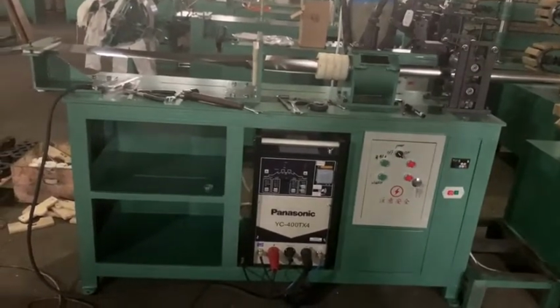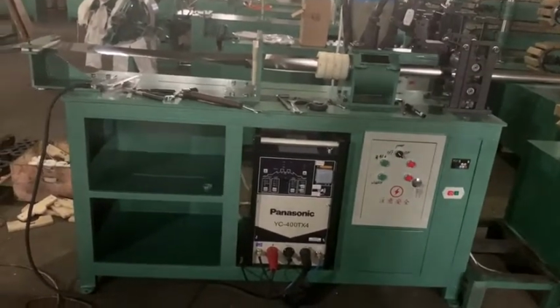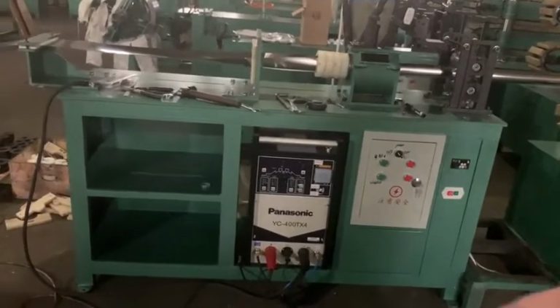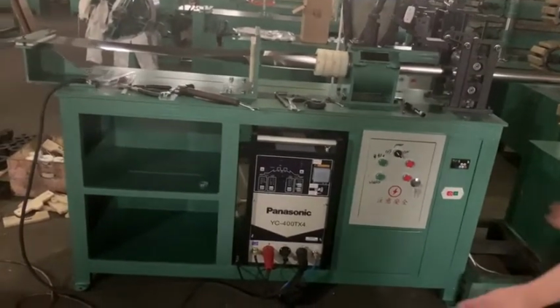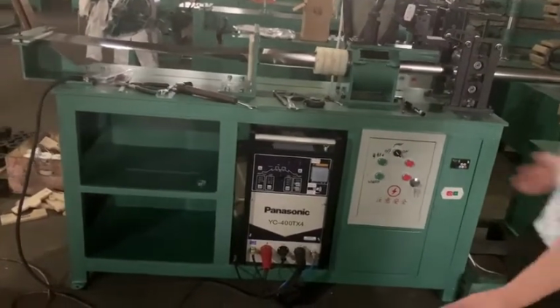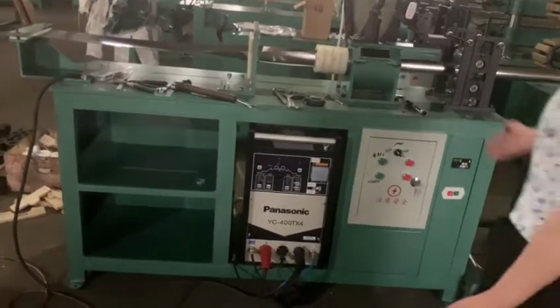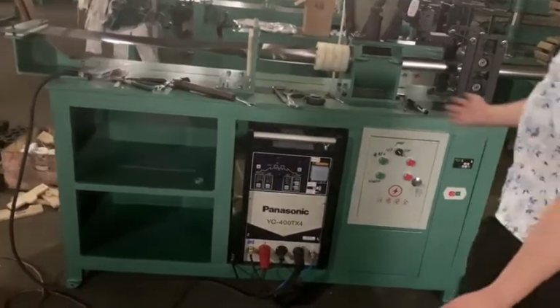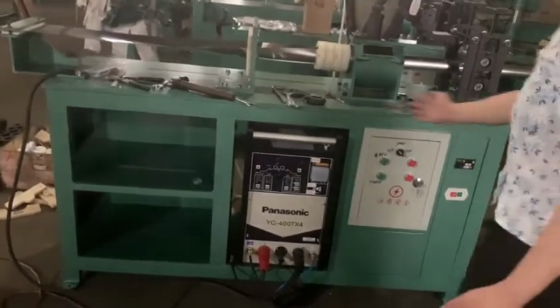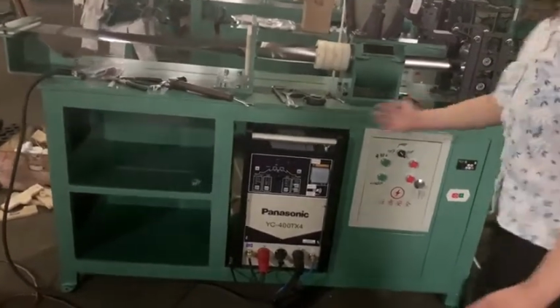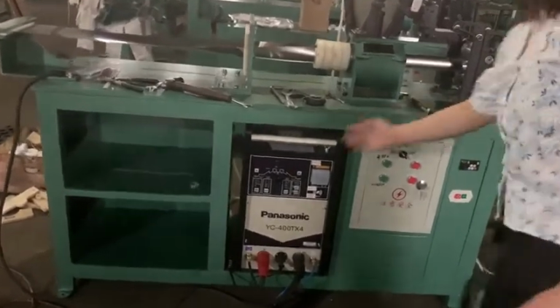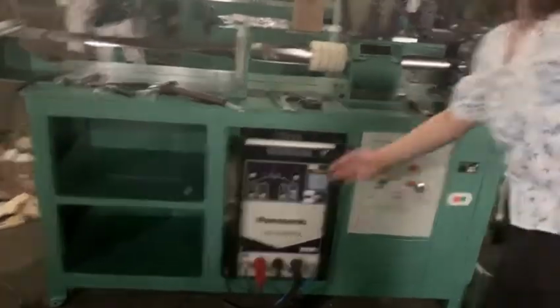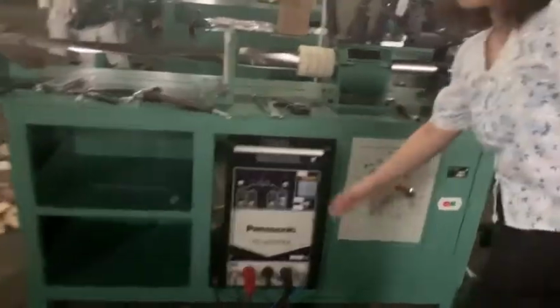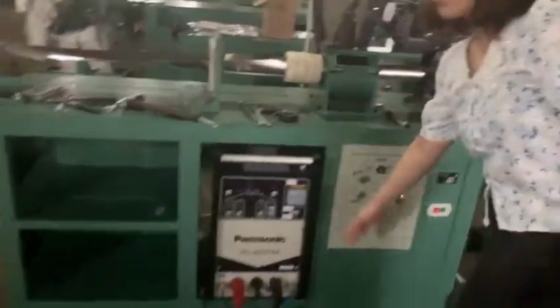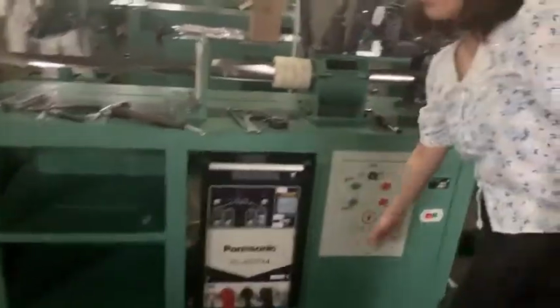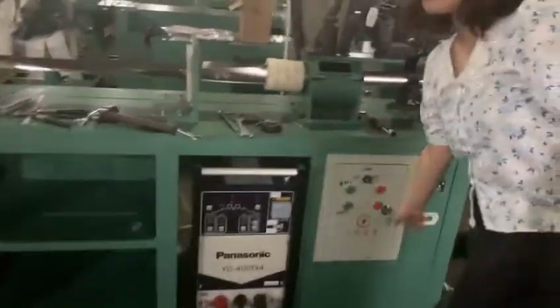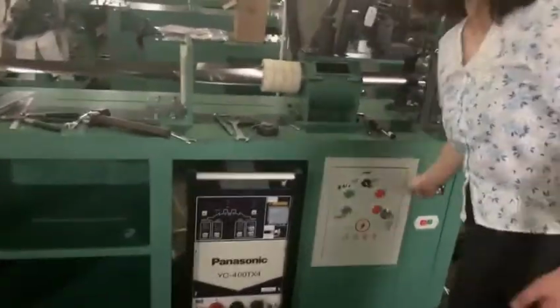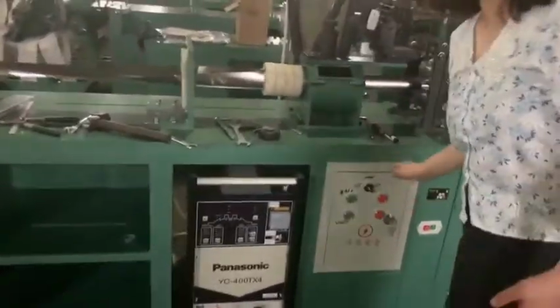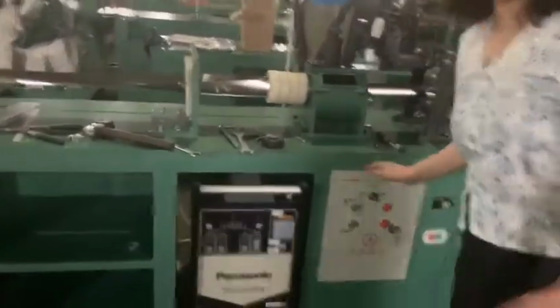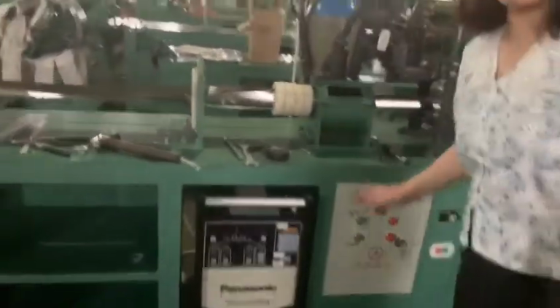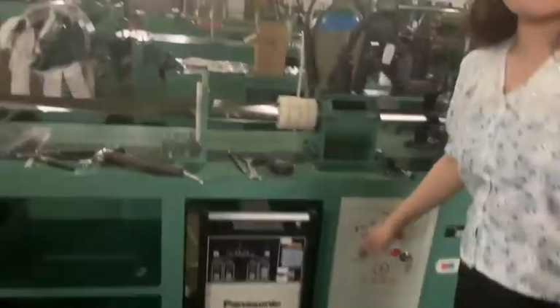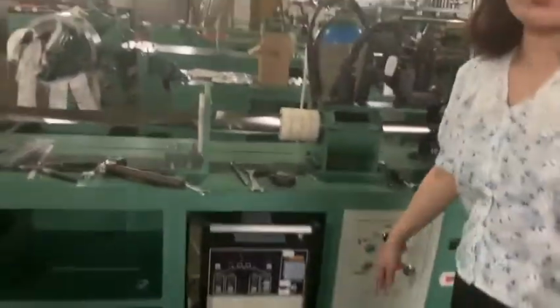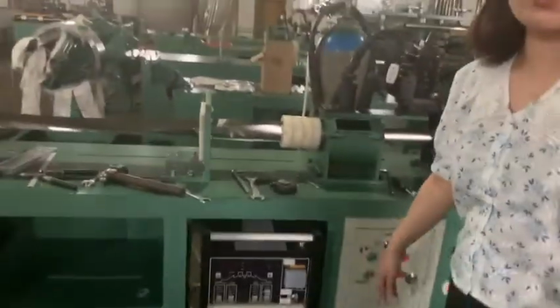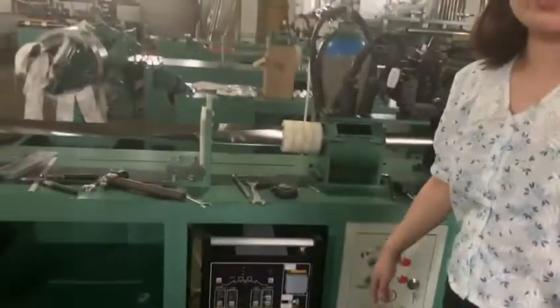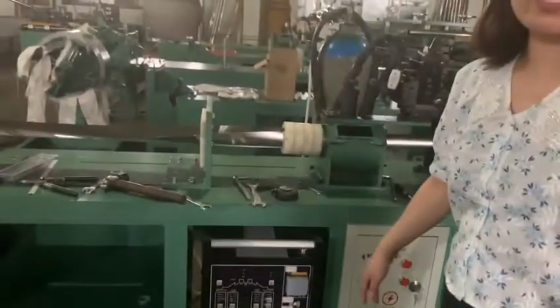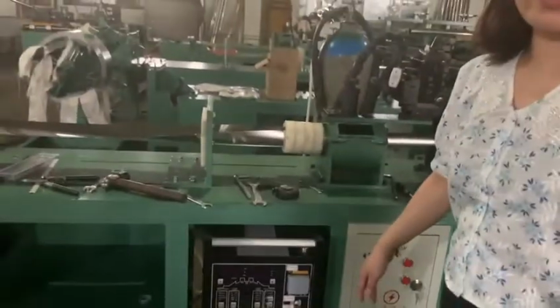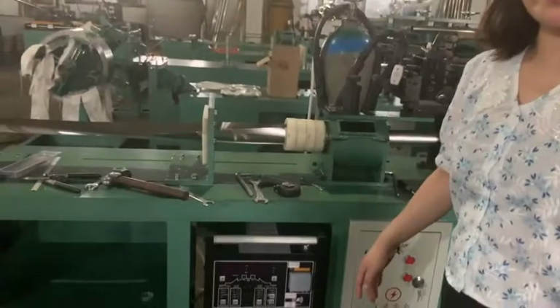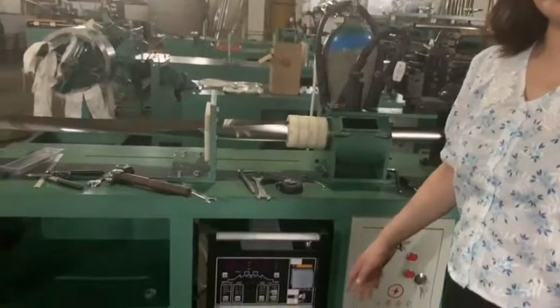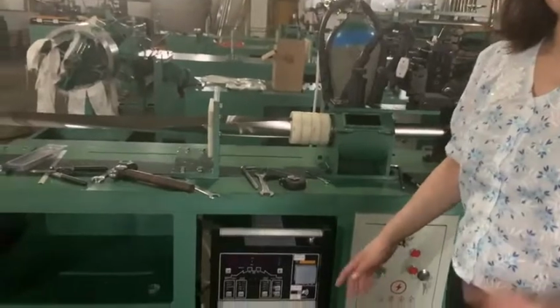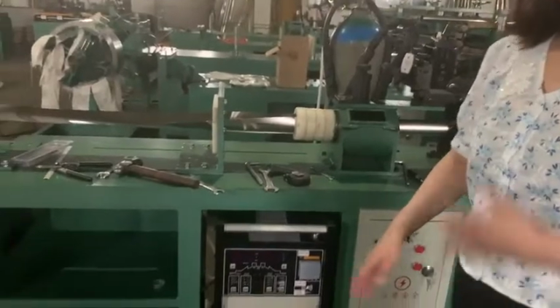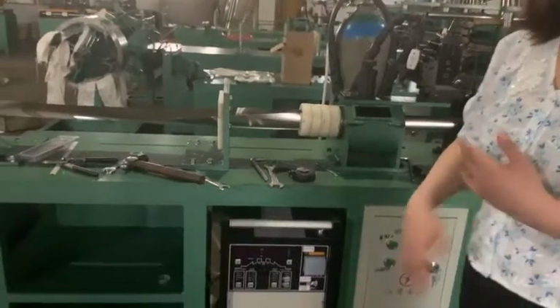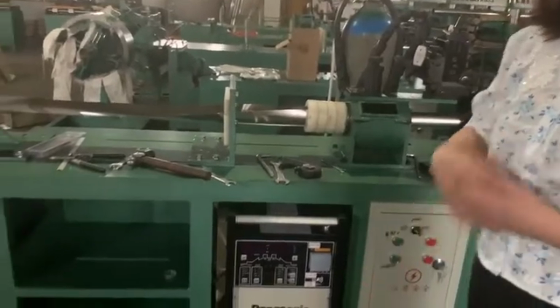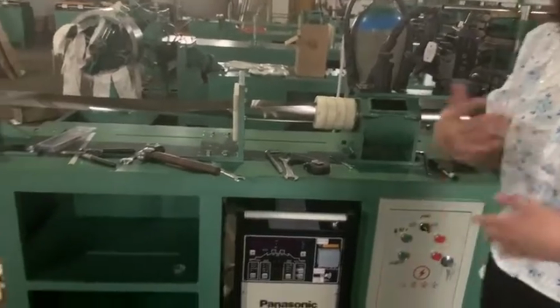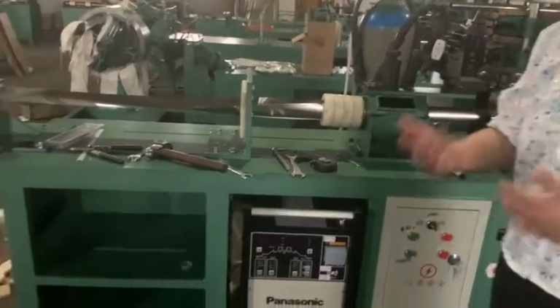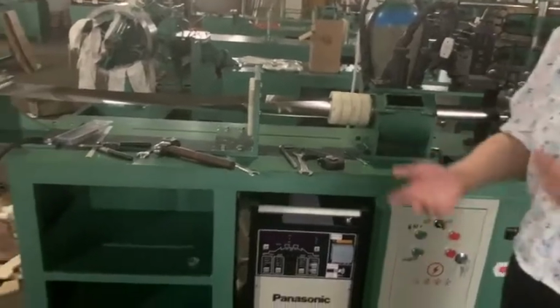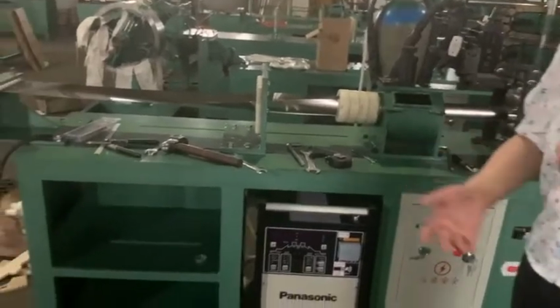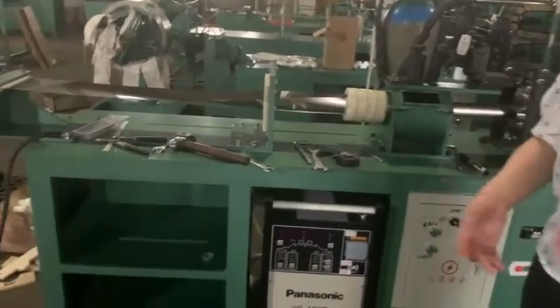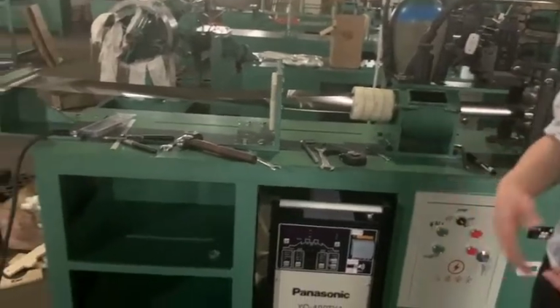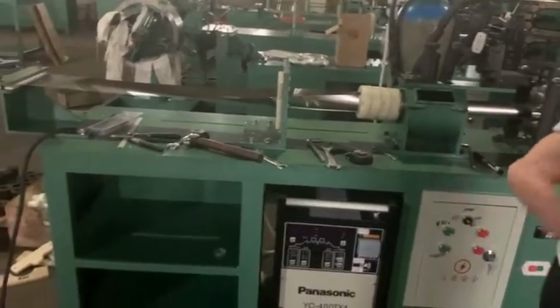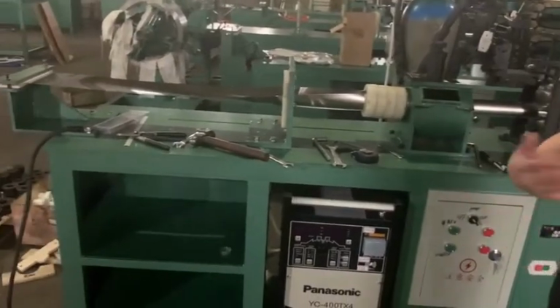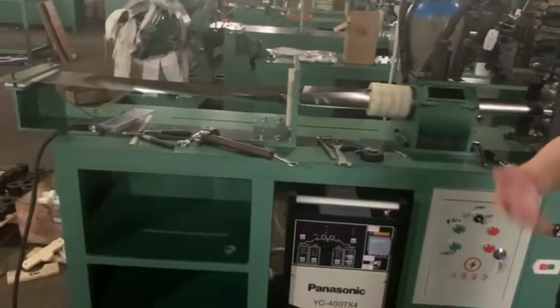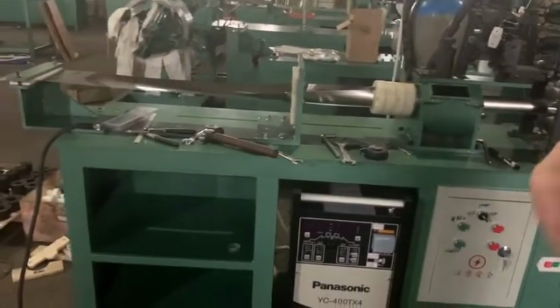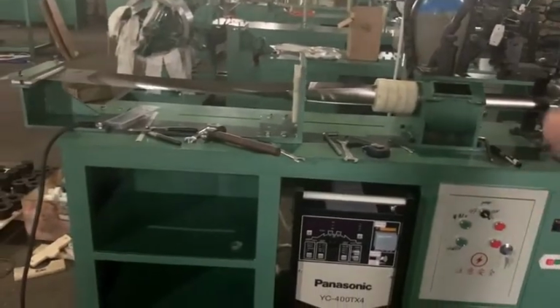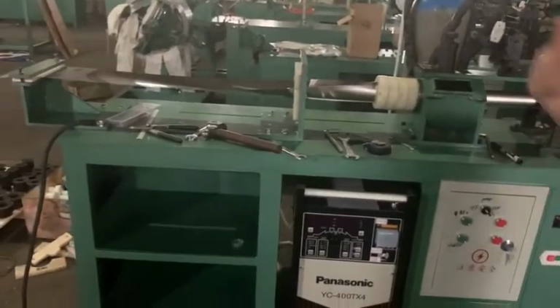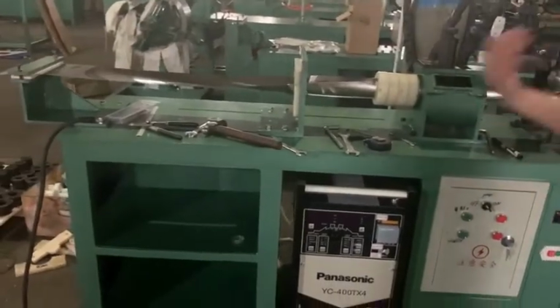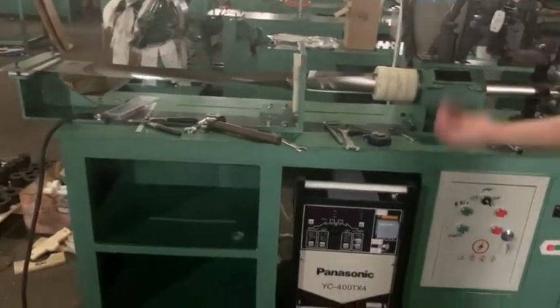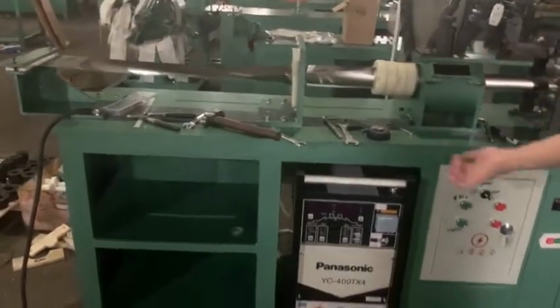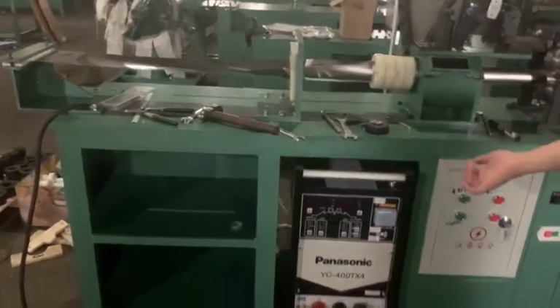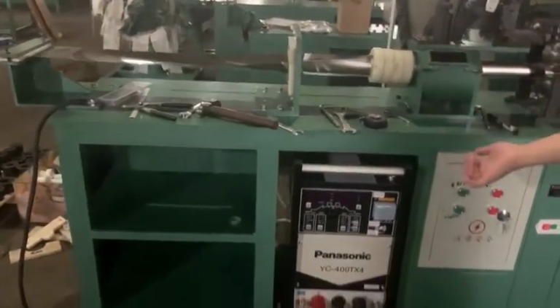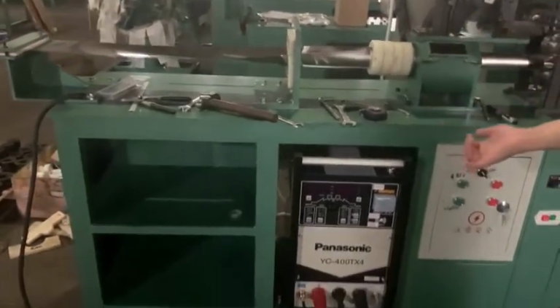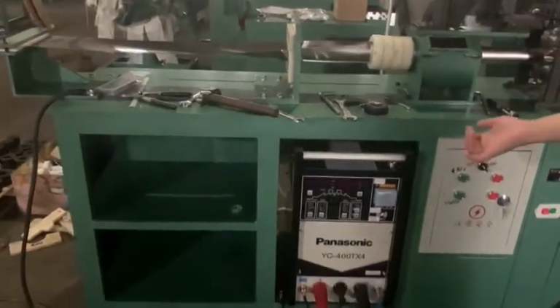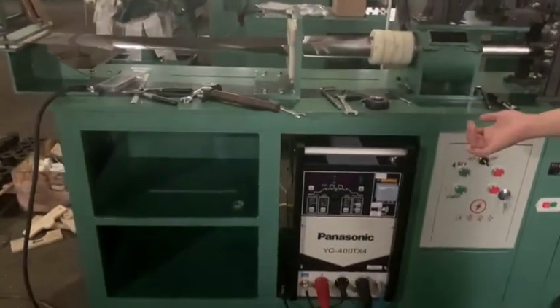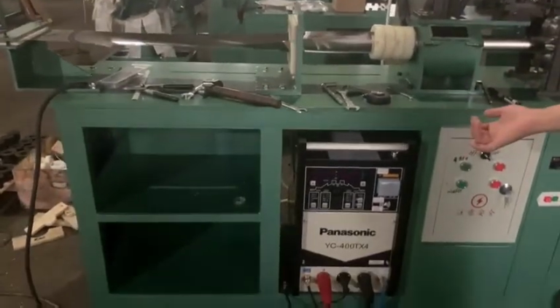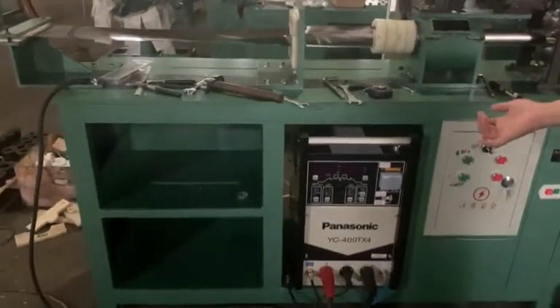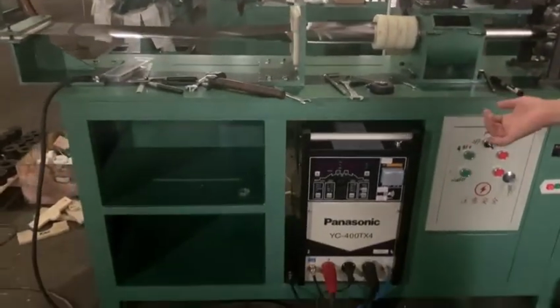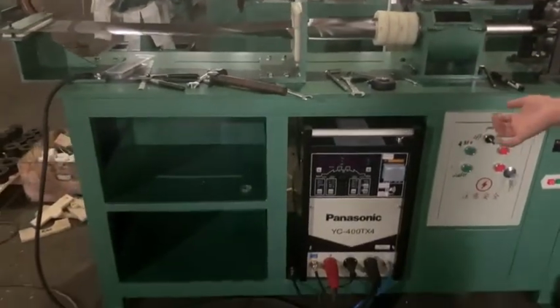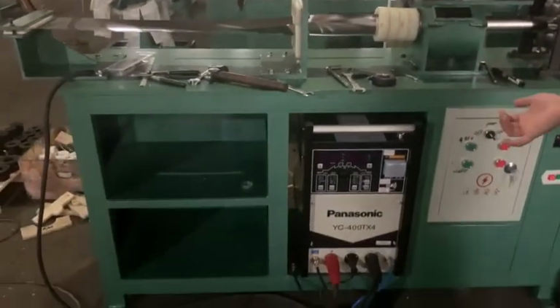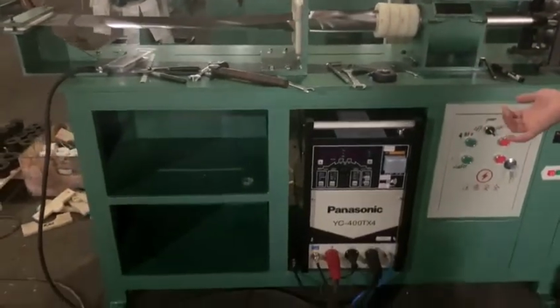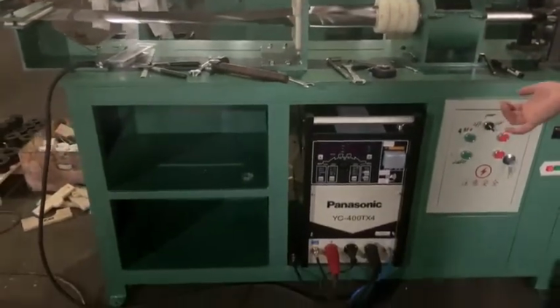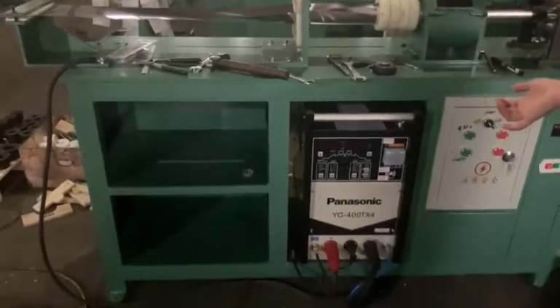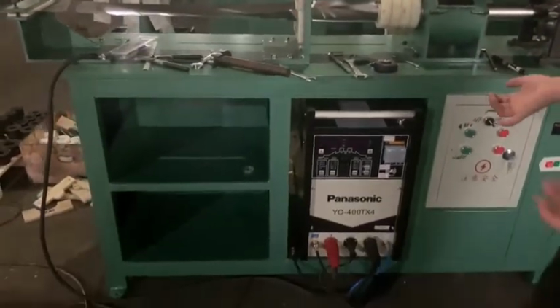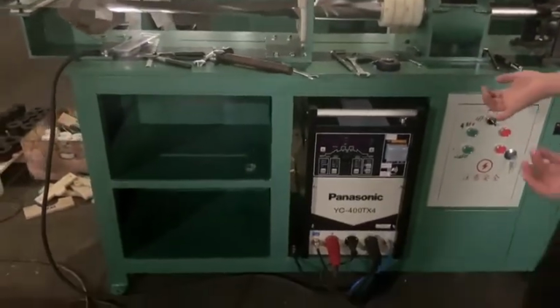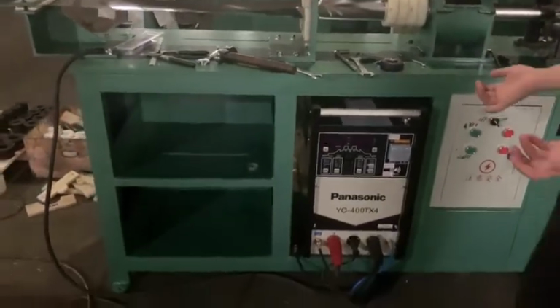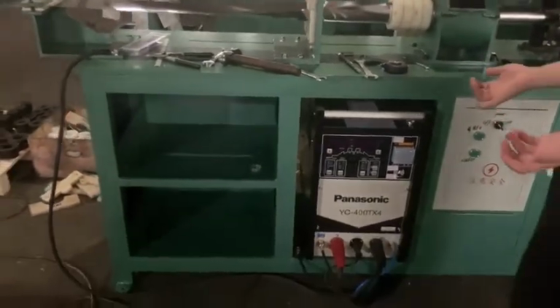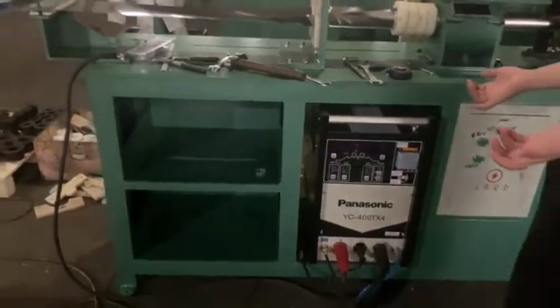And on this part, we will use English words to show you how to operate on the PLC.